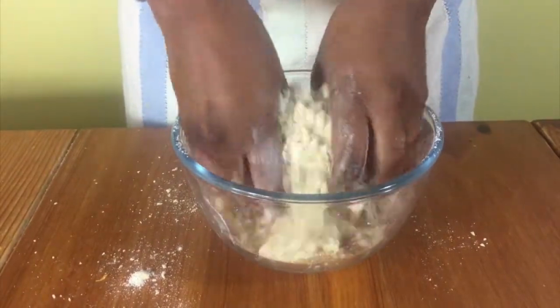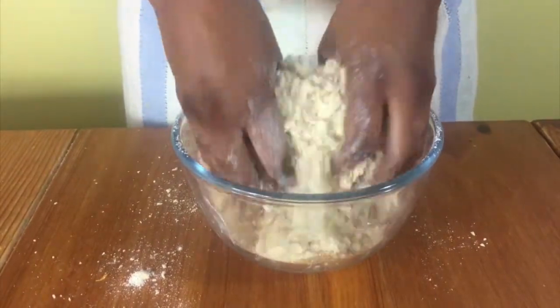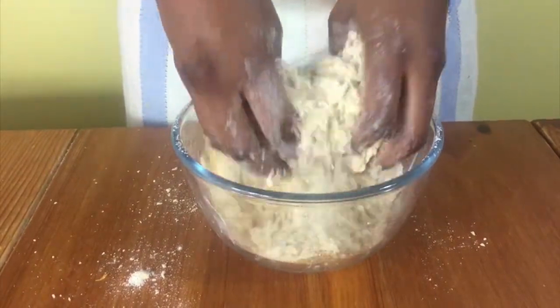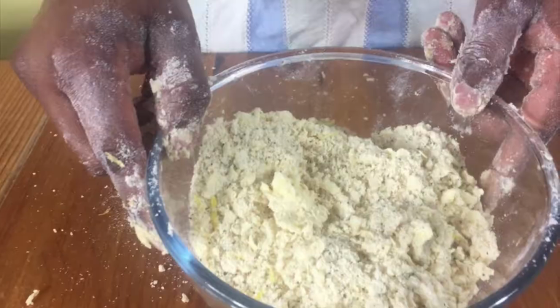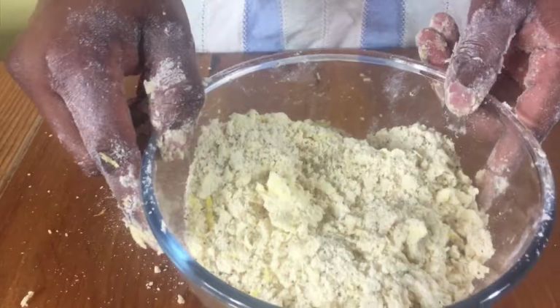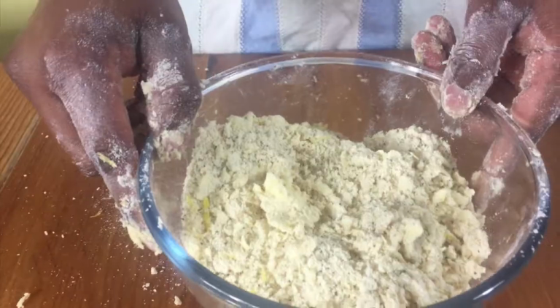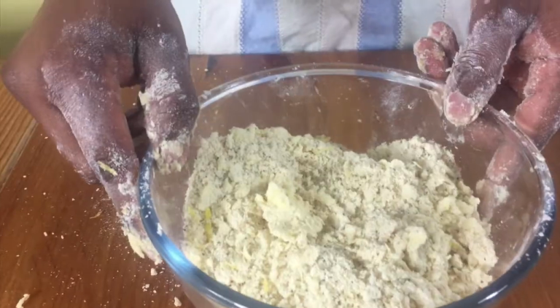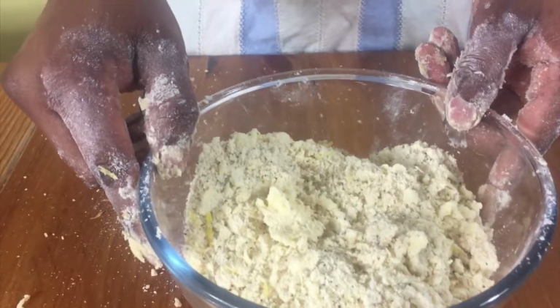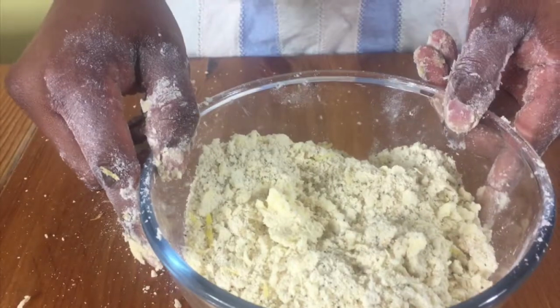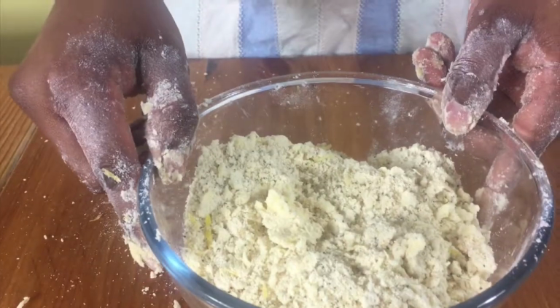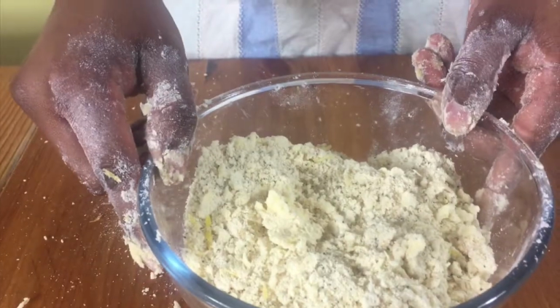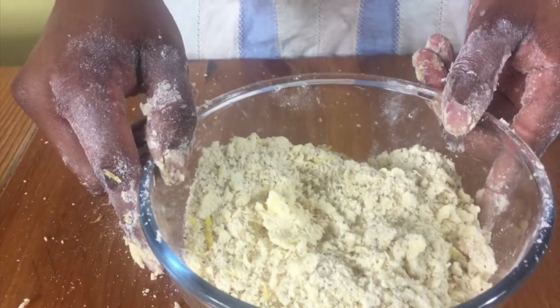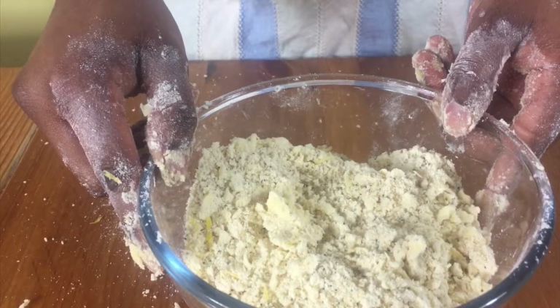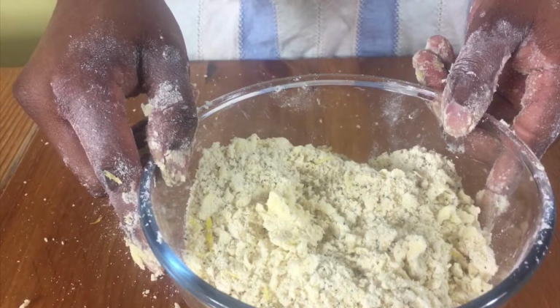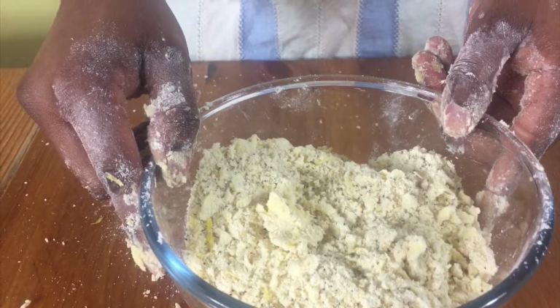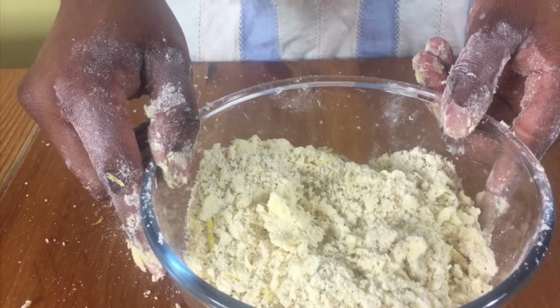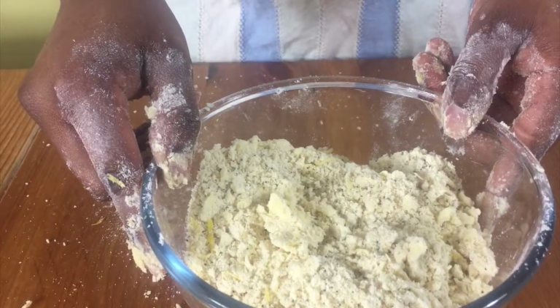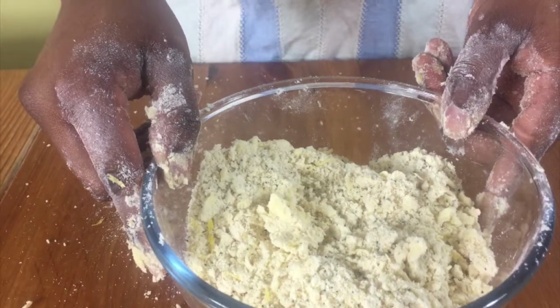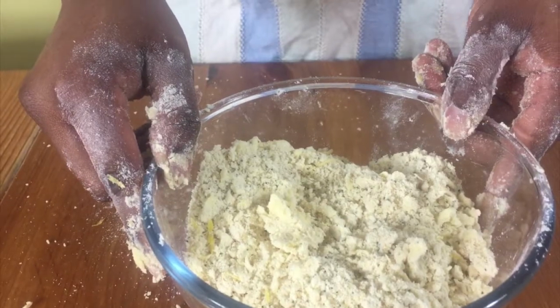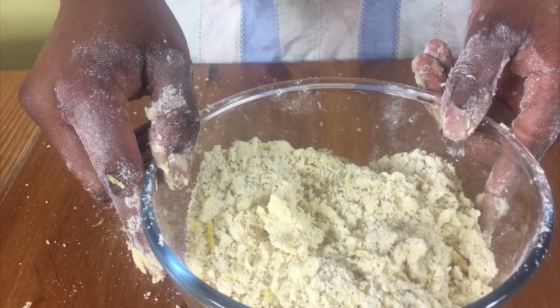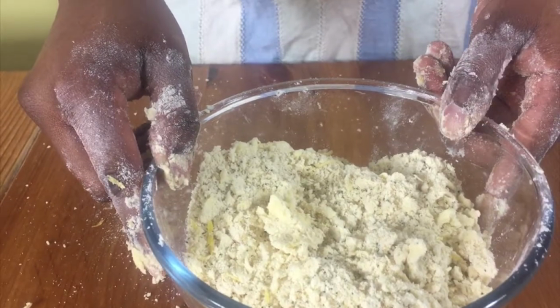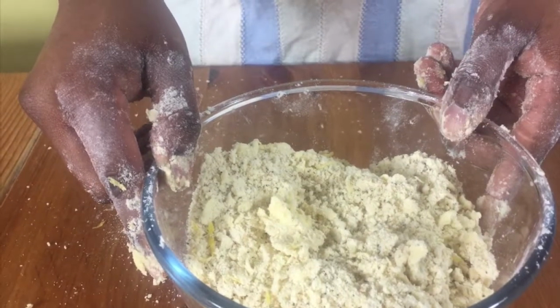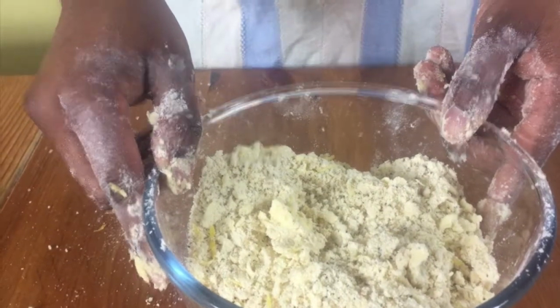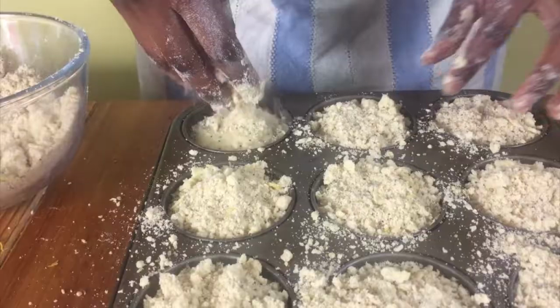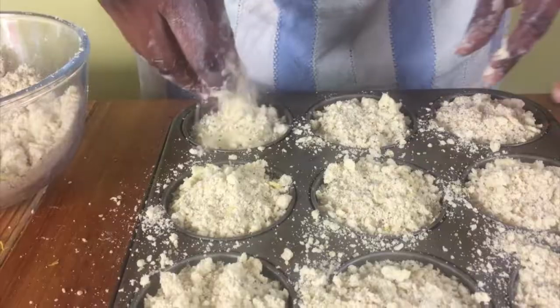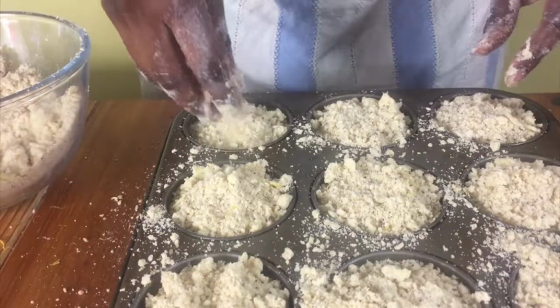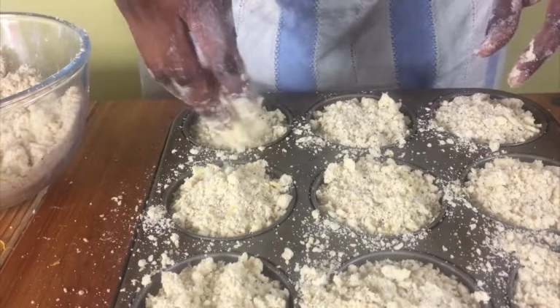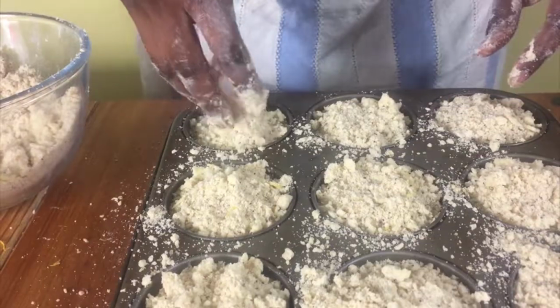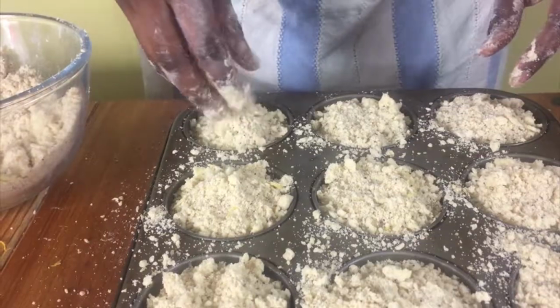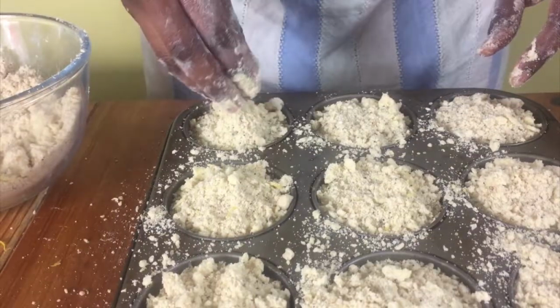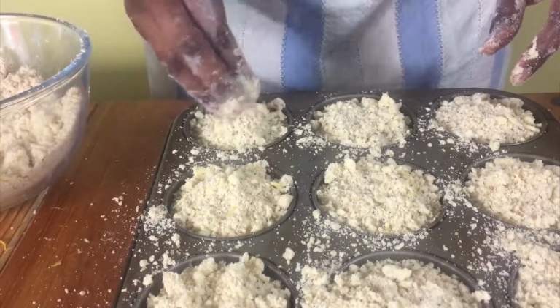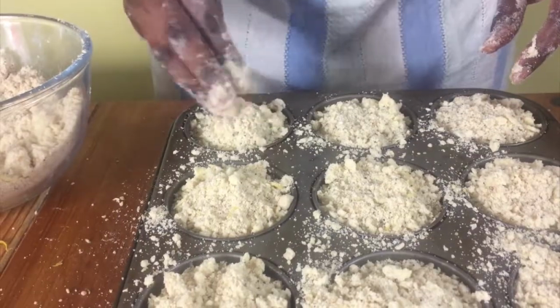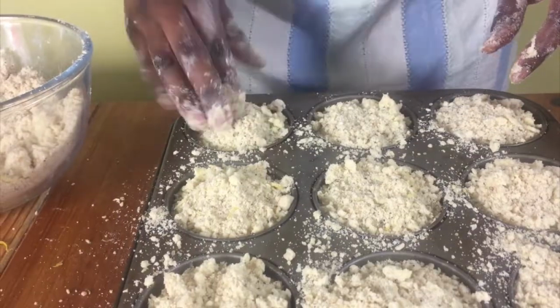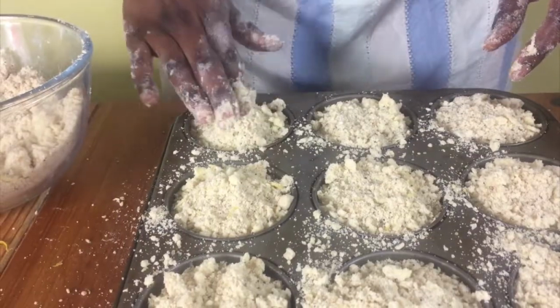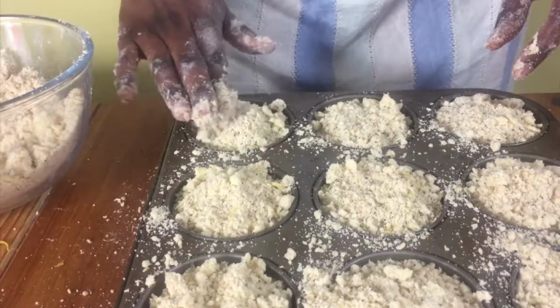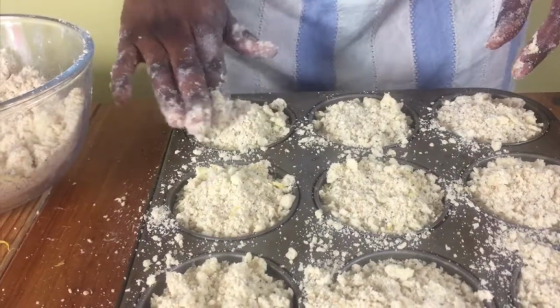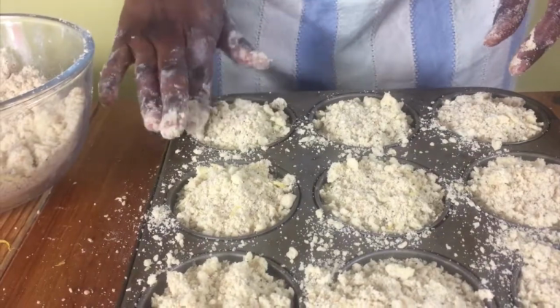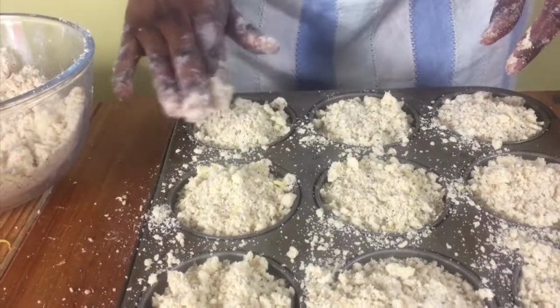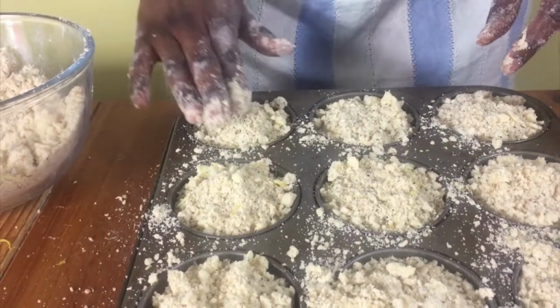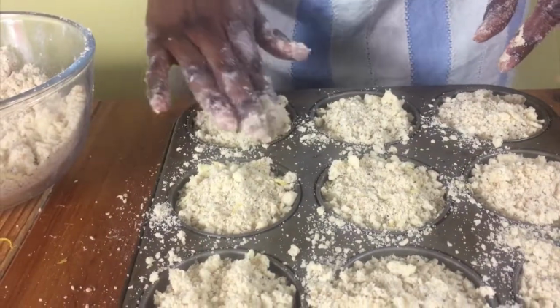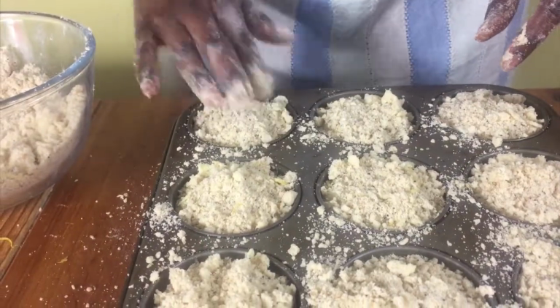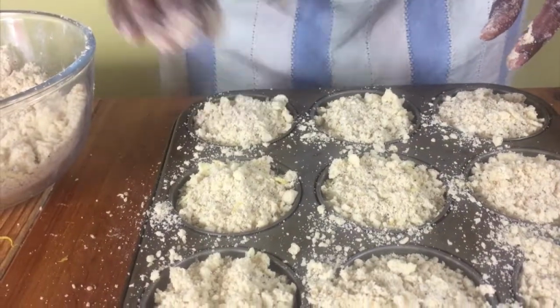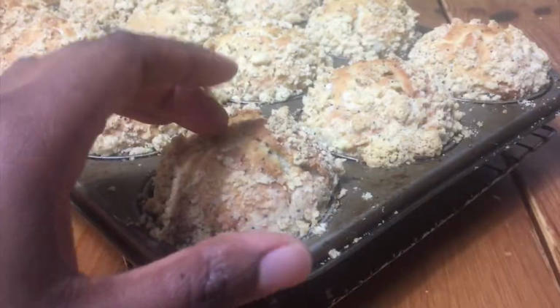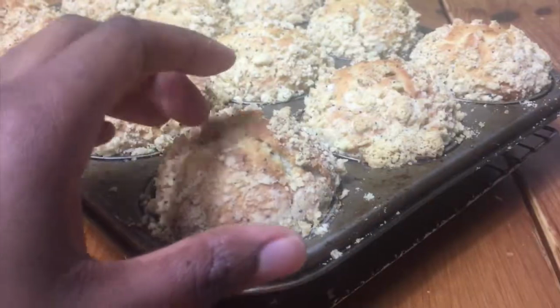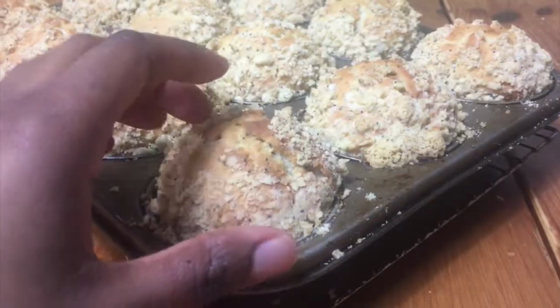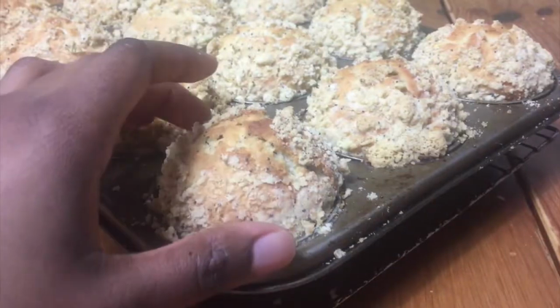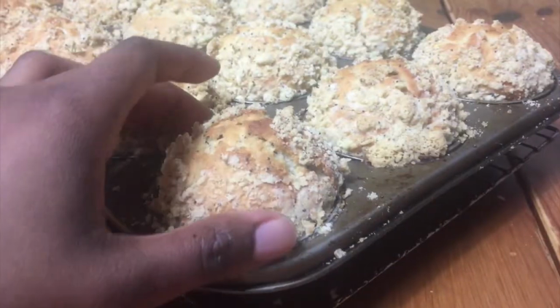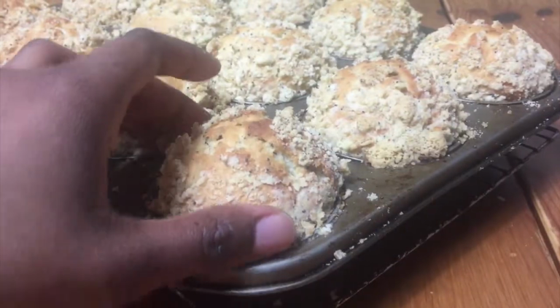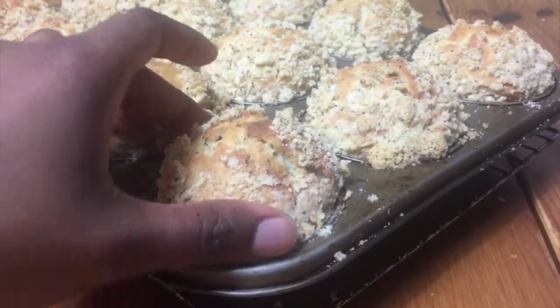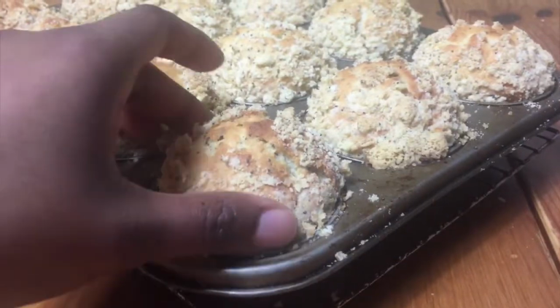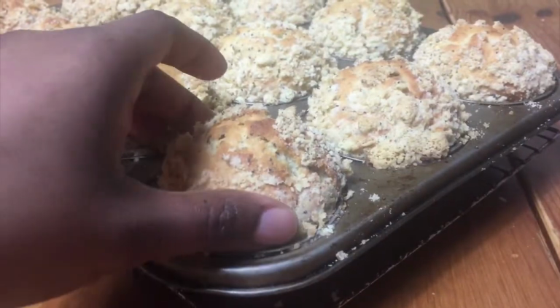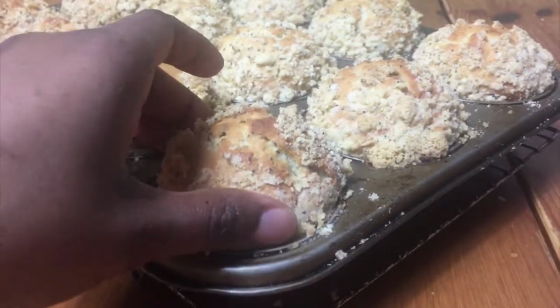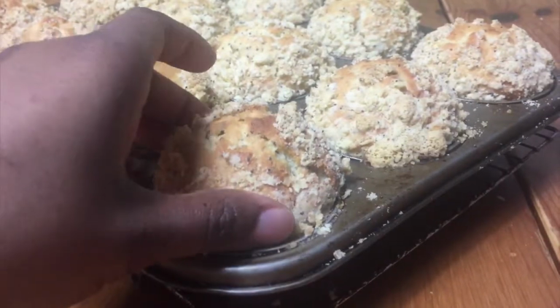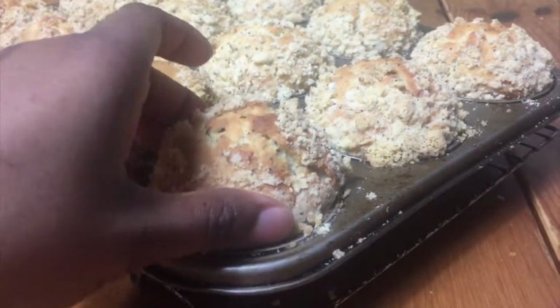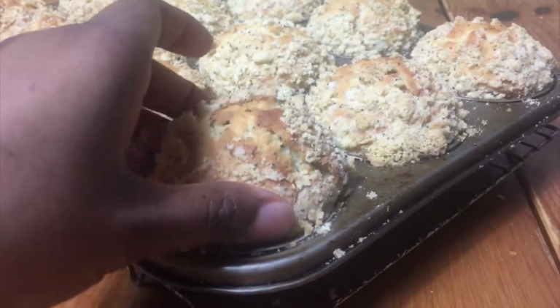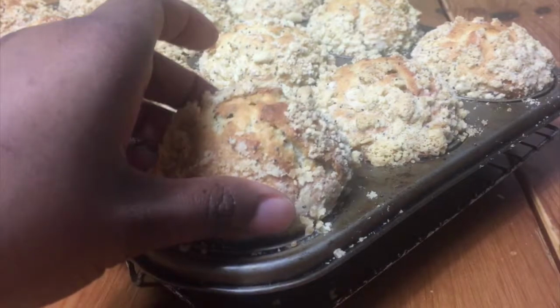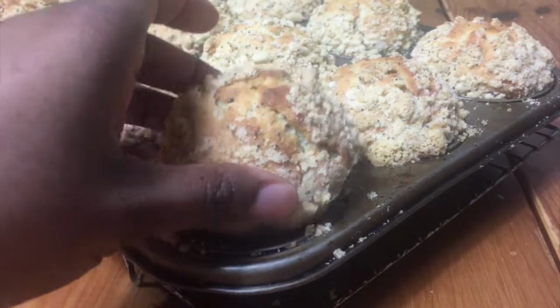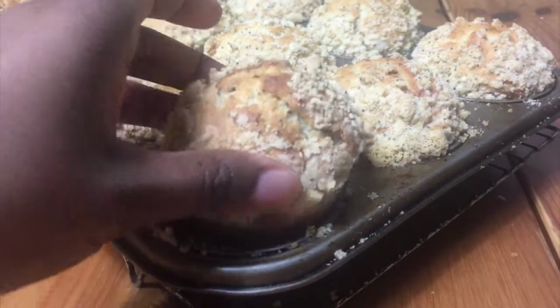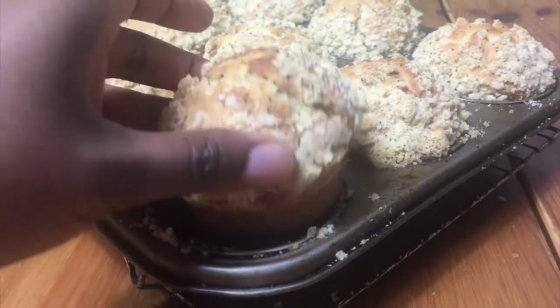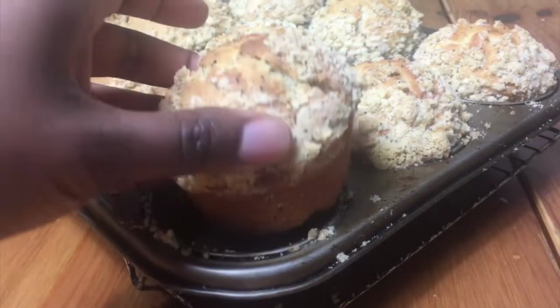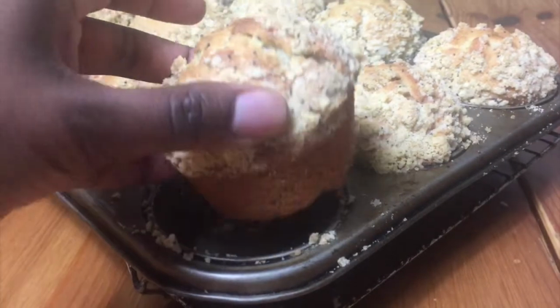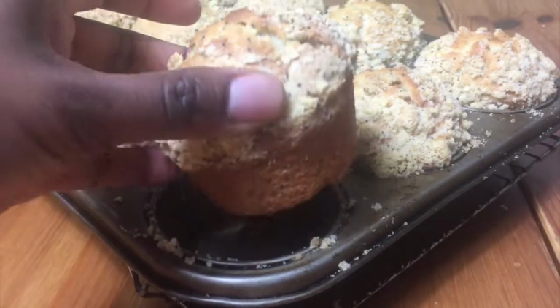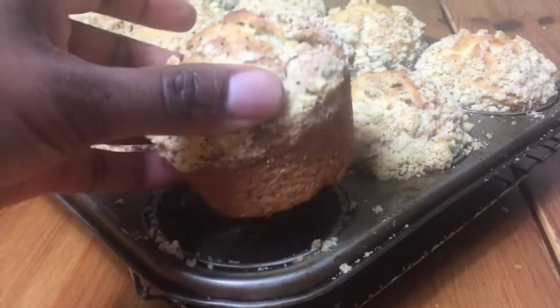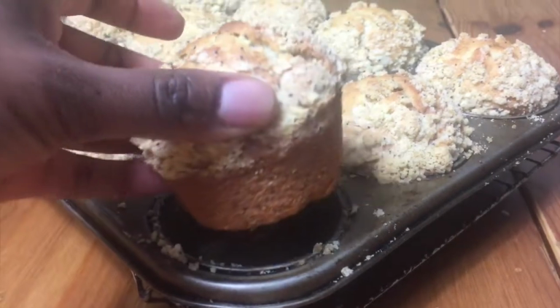You can now use it to sprinkle on top of muffins like I did here, and when they're baked it looks nice and delicious.